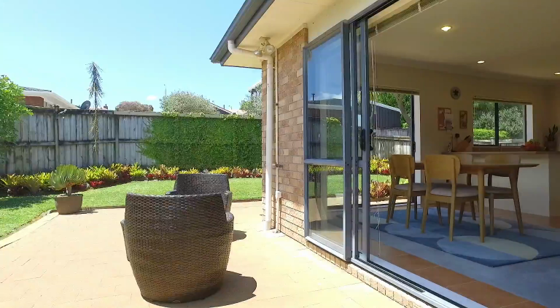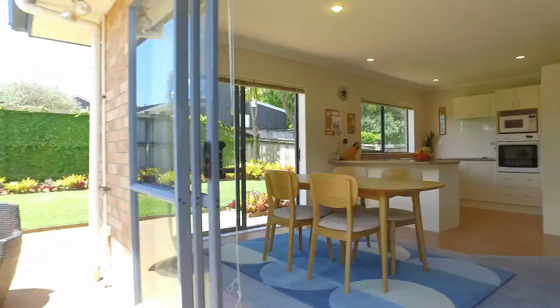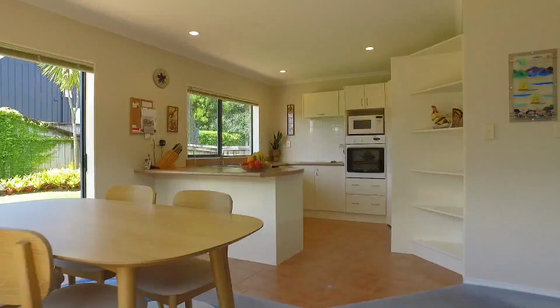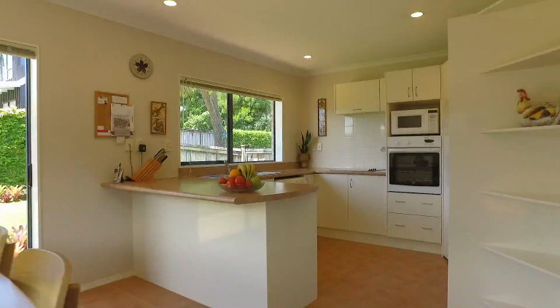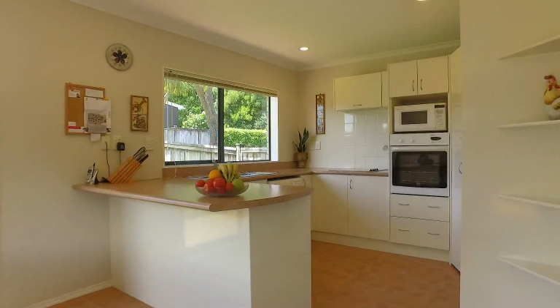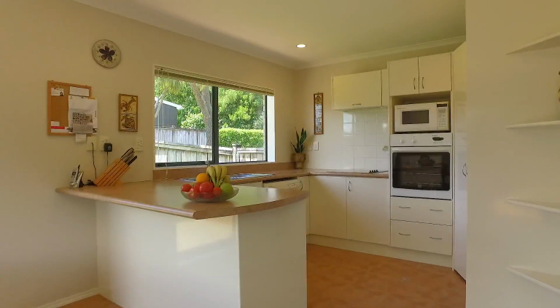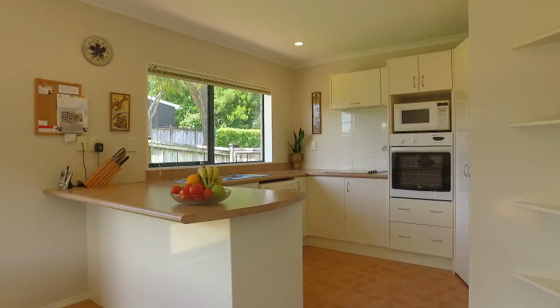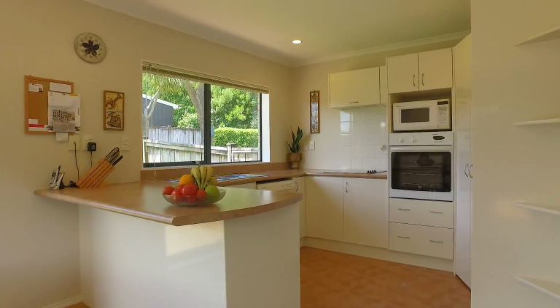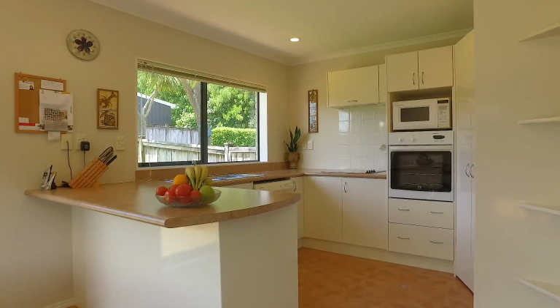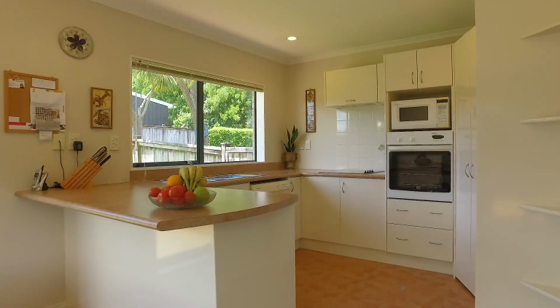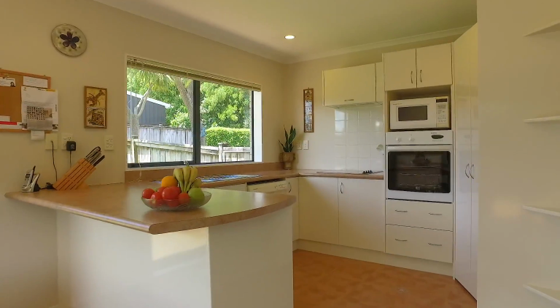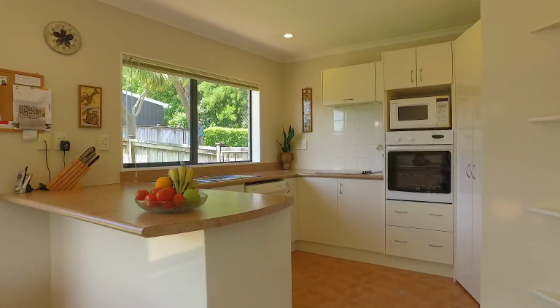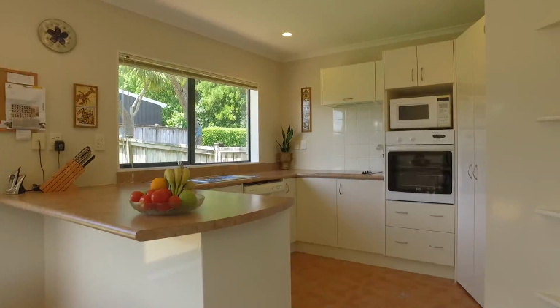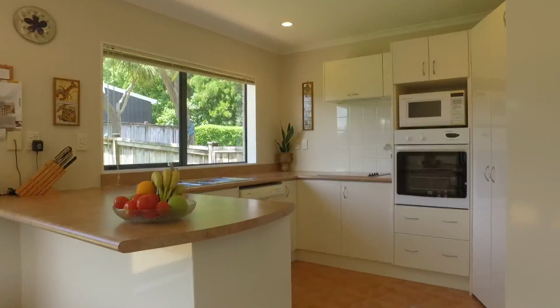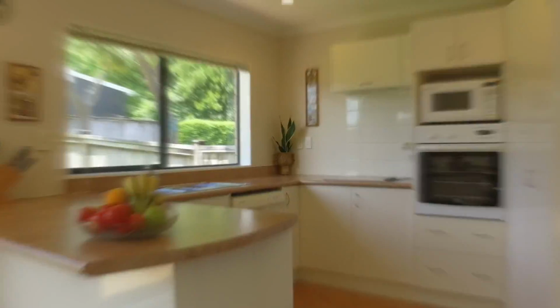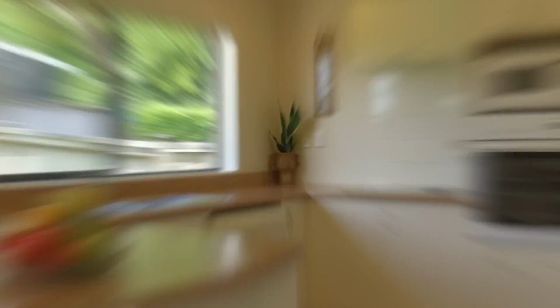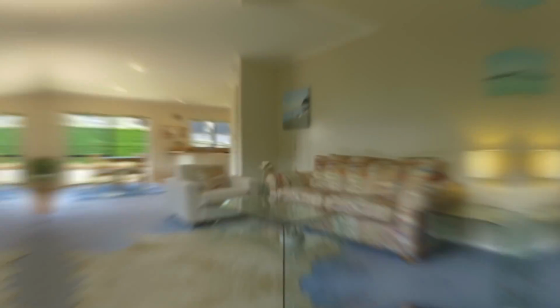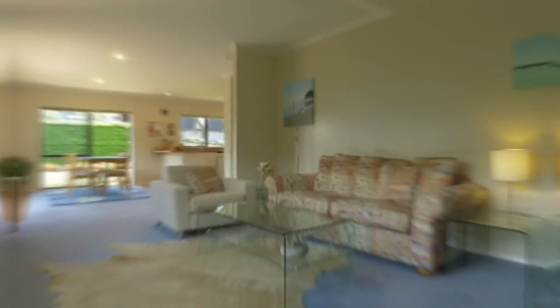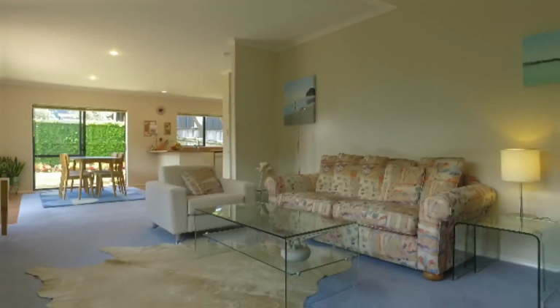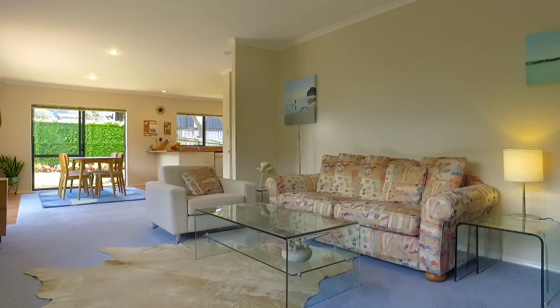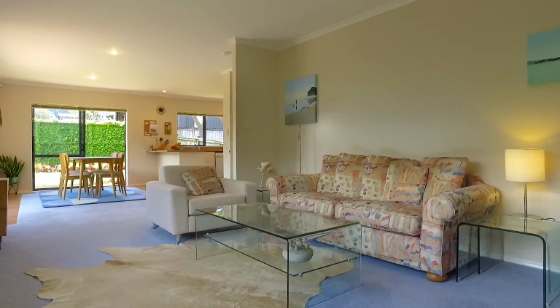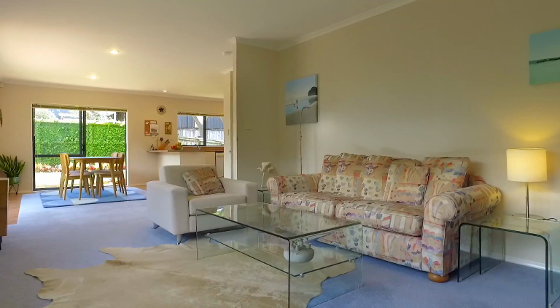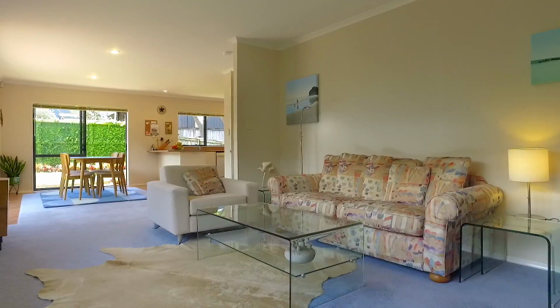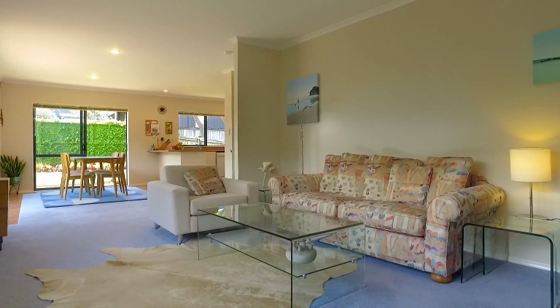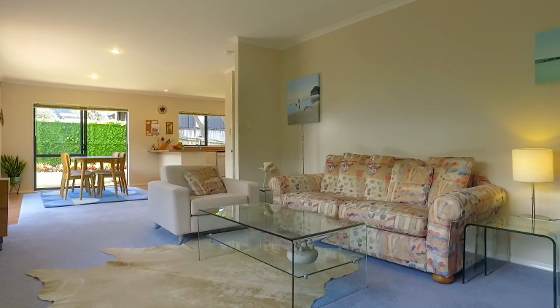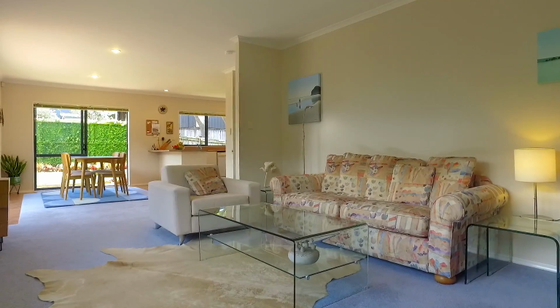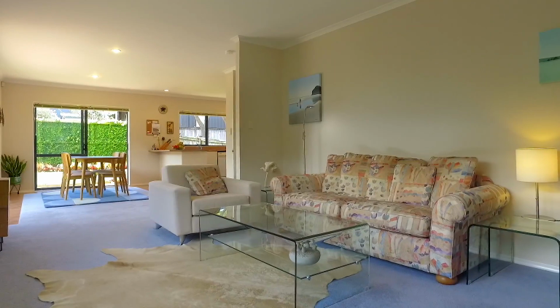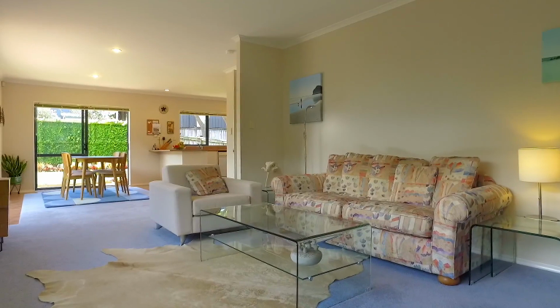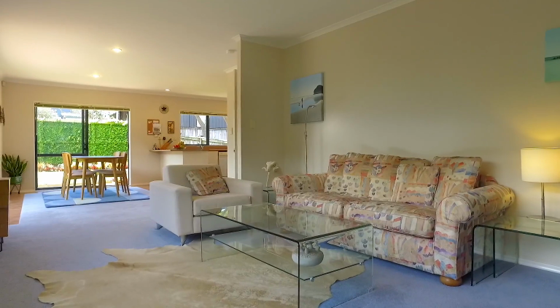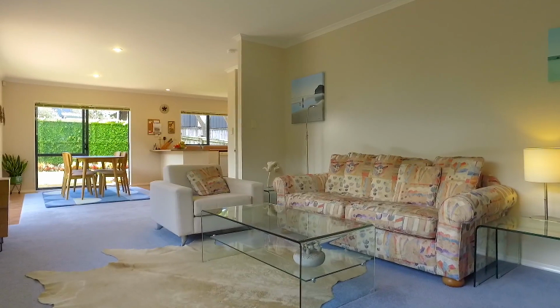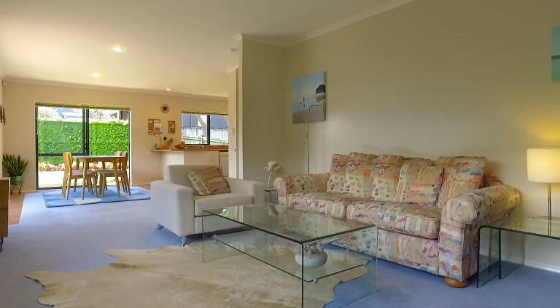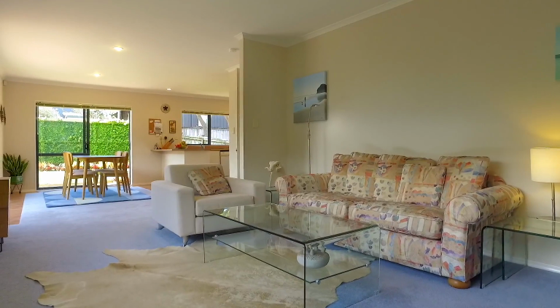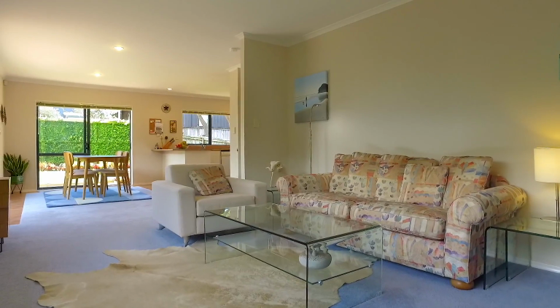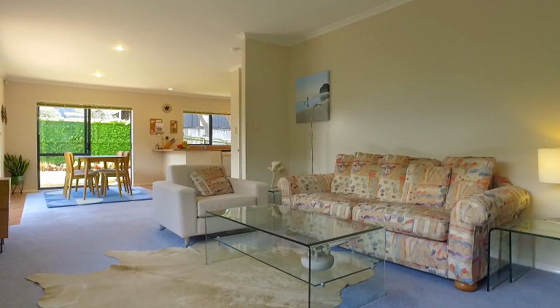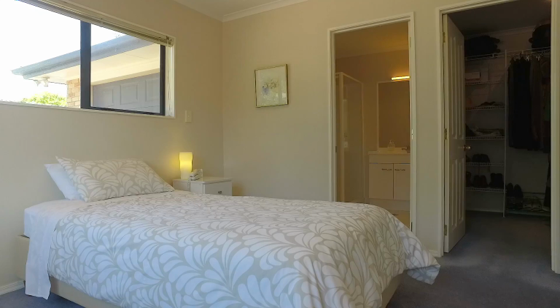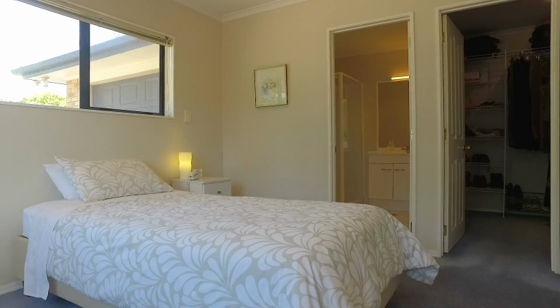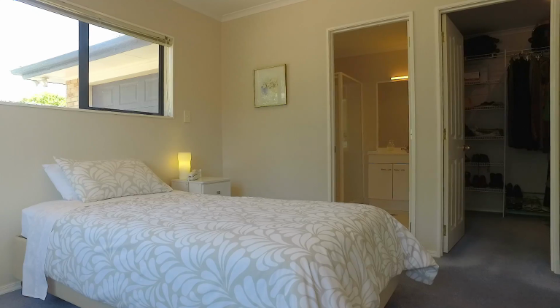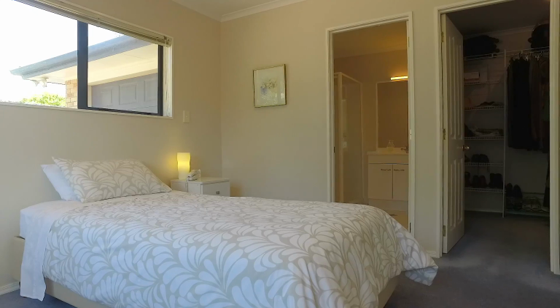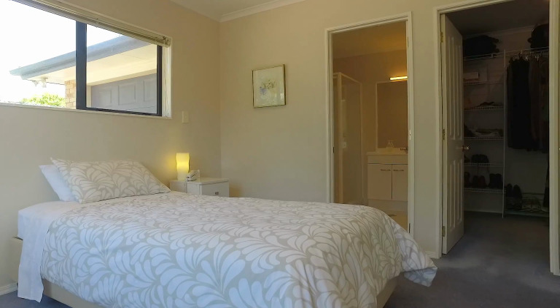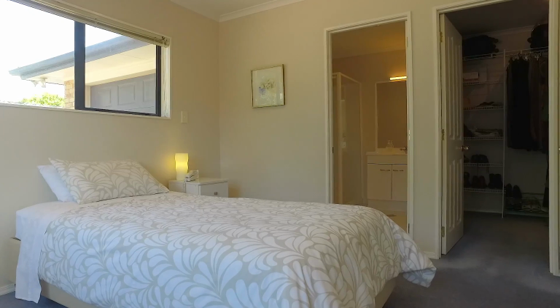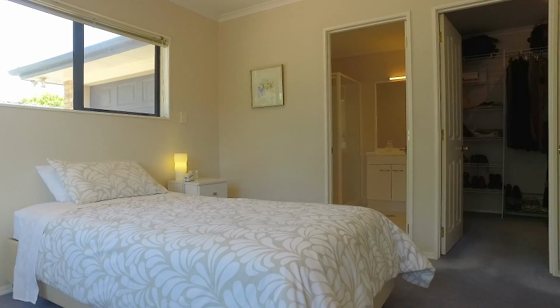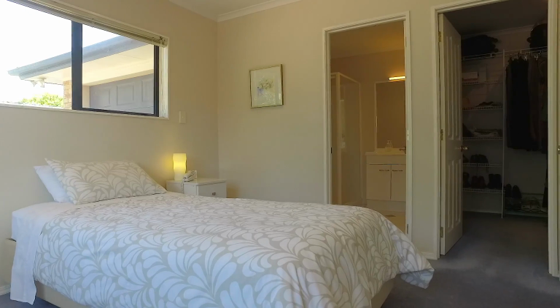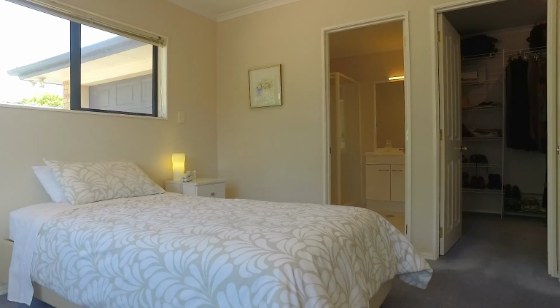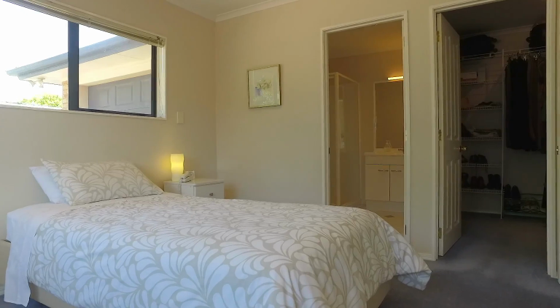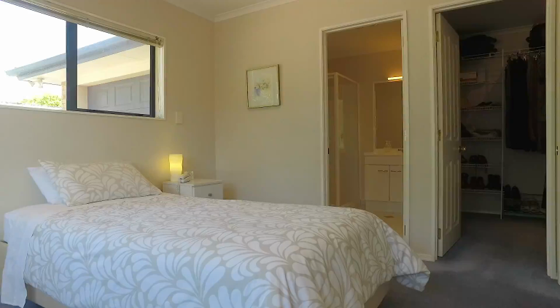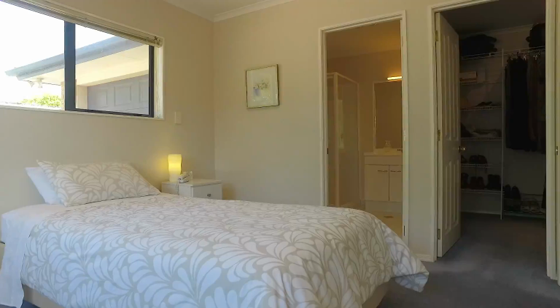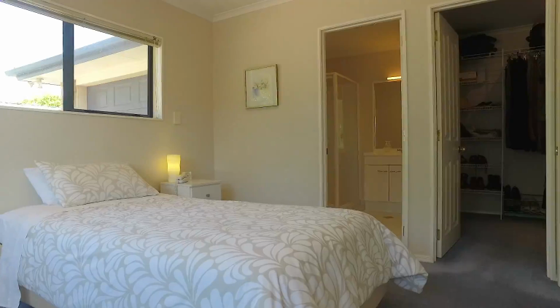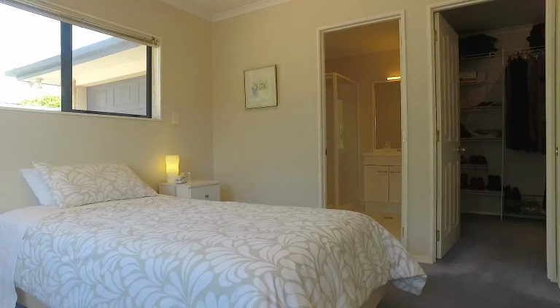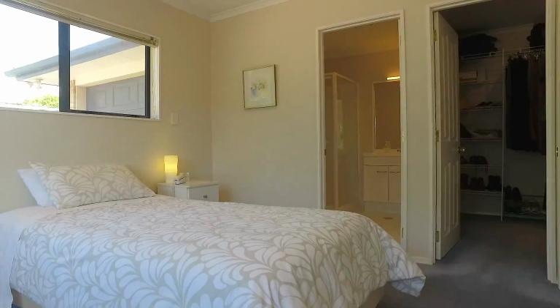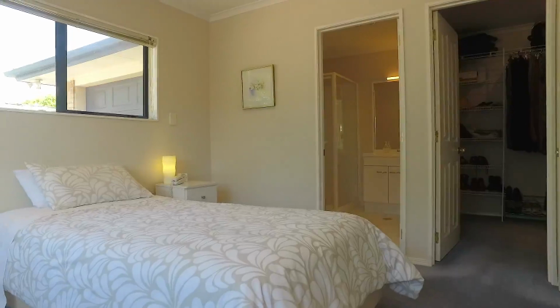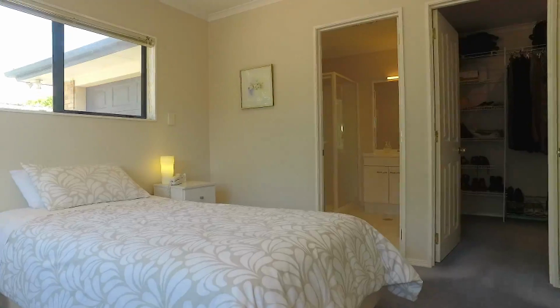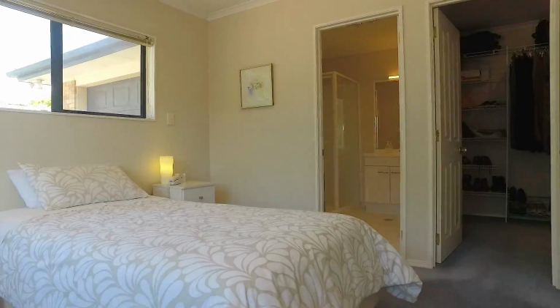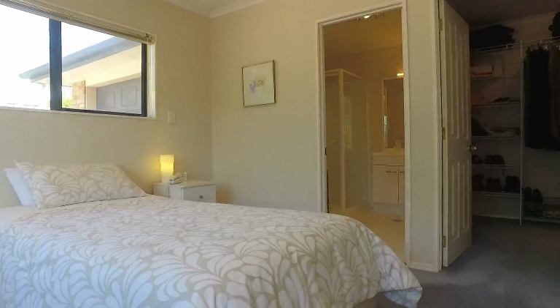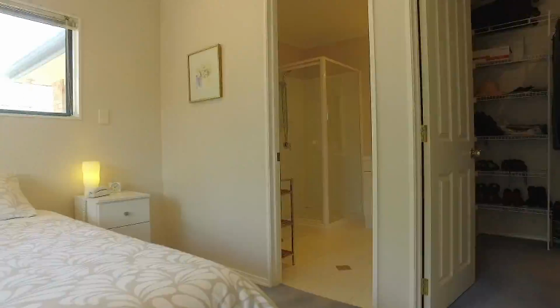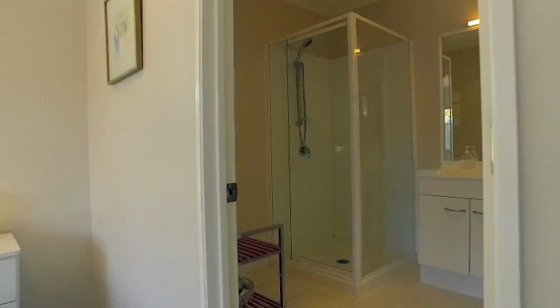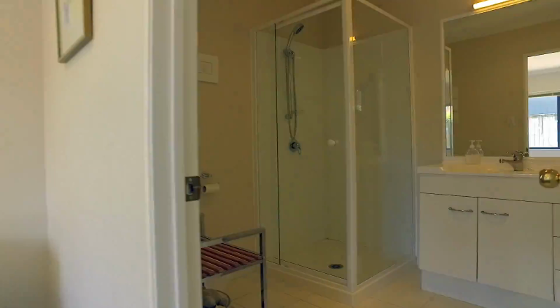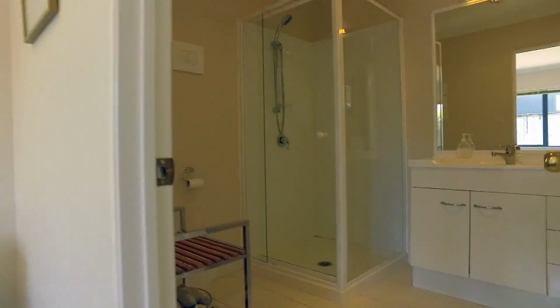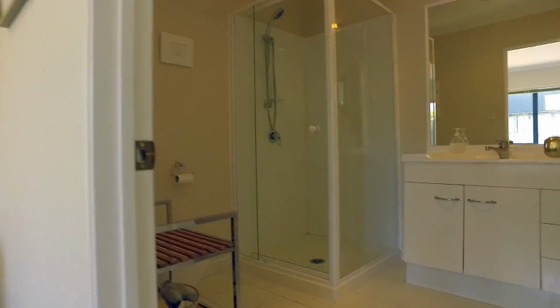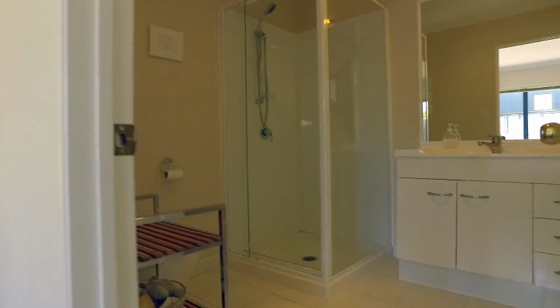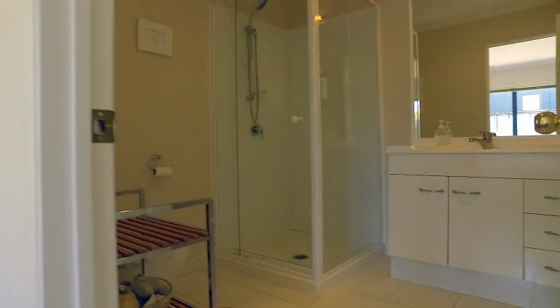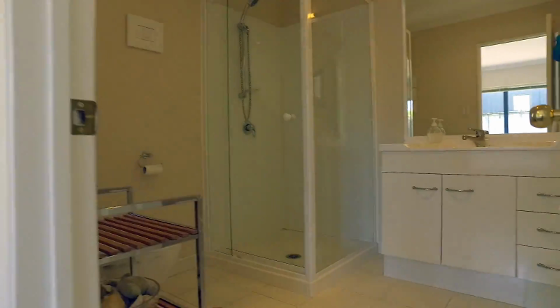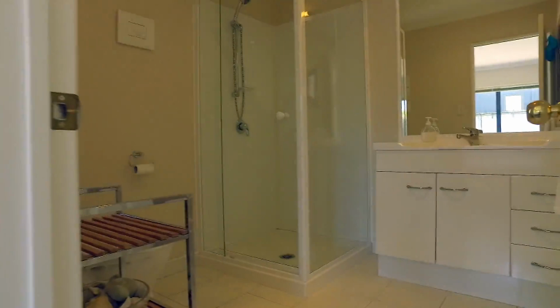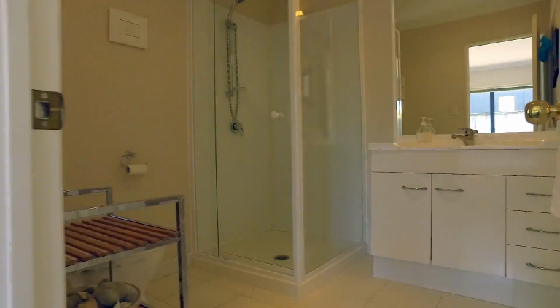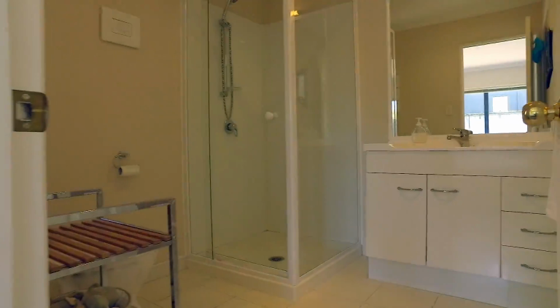Inside has a light, airy feel, large open-plan living, three good-sized bedrooms — the master has a walk-in wardrobe and ensuite.